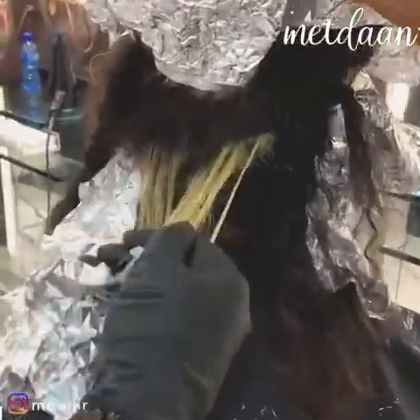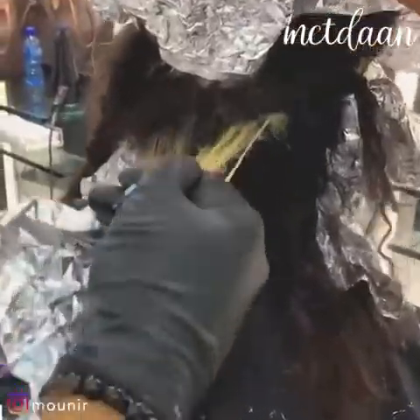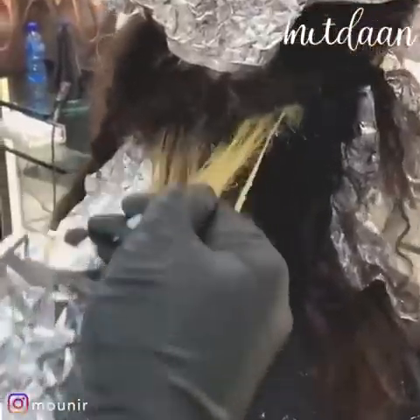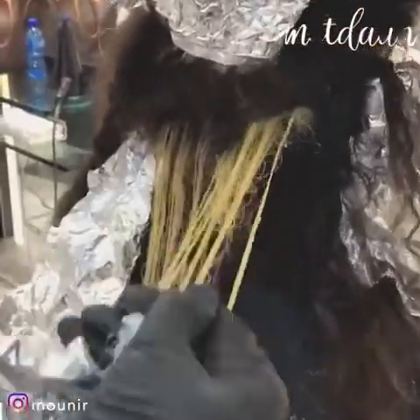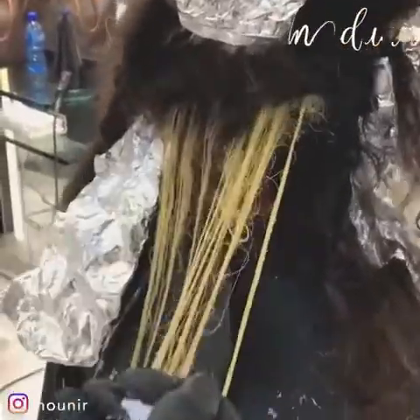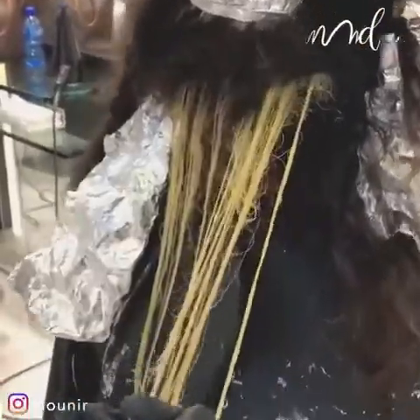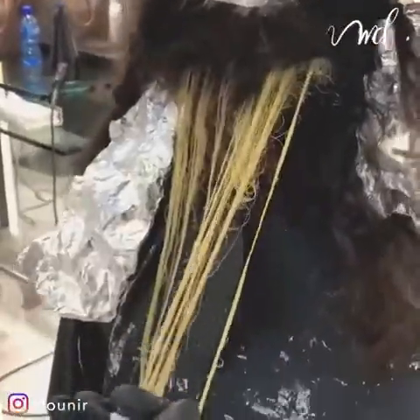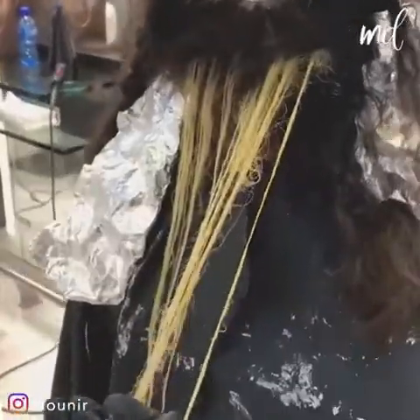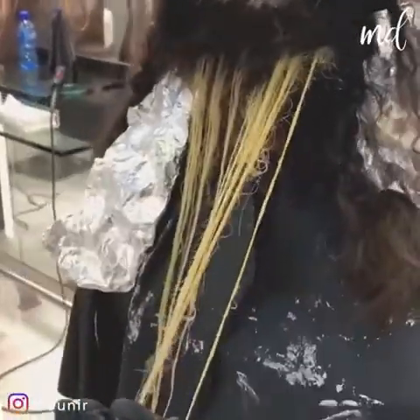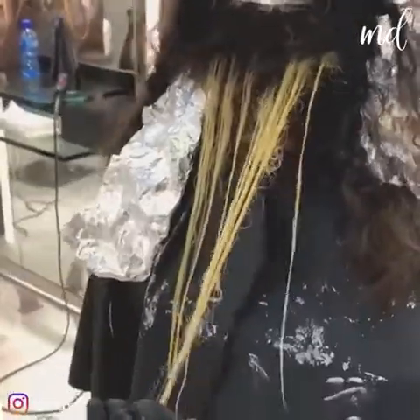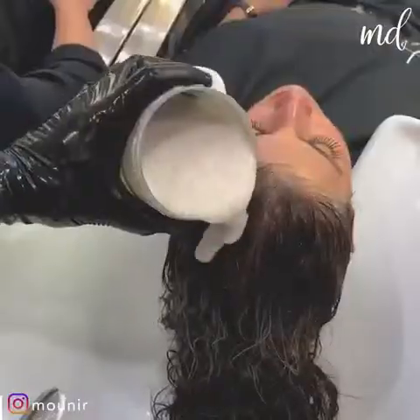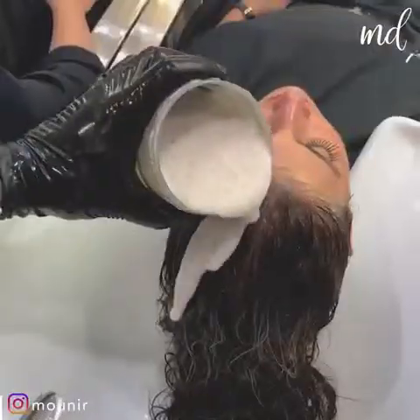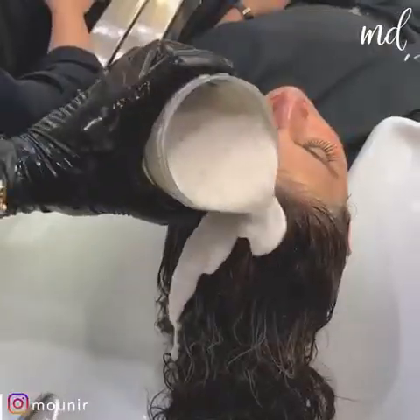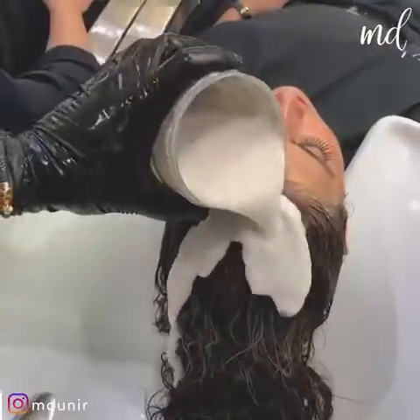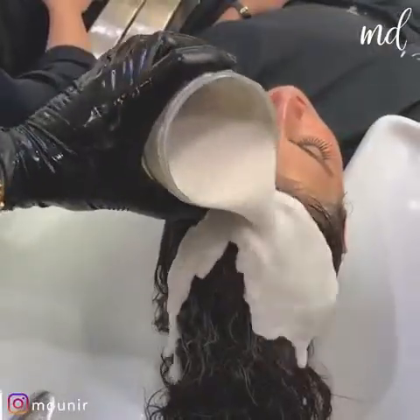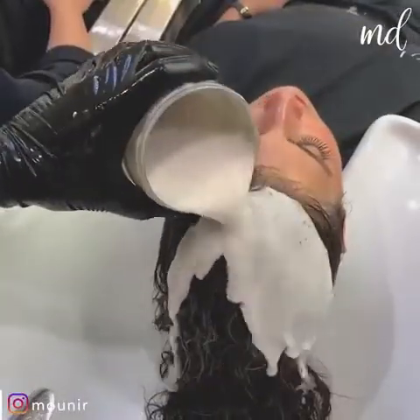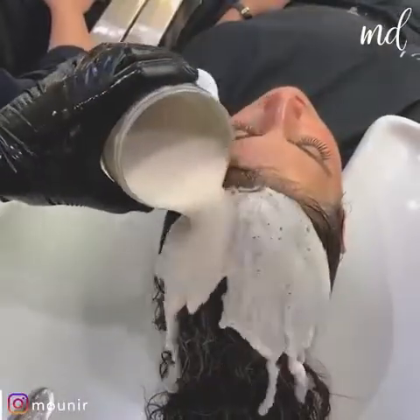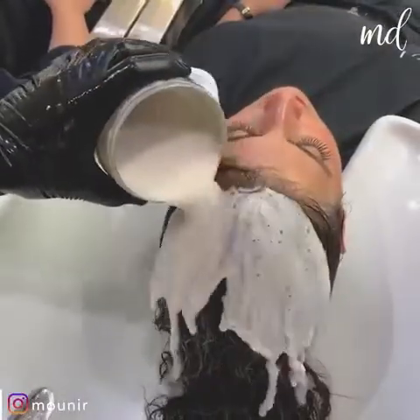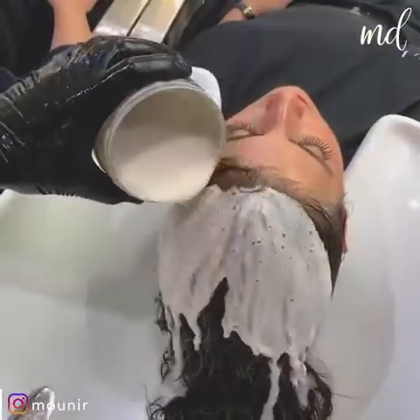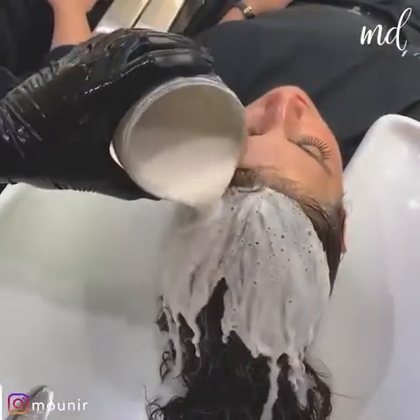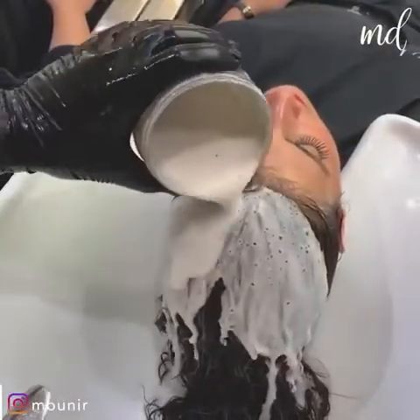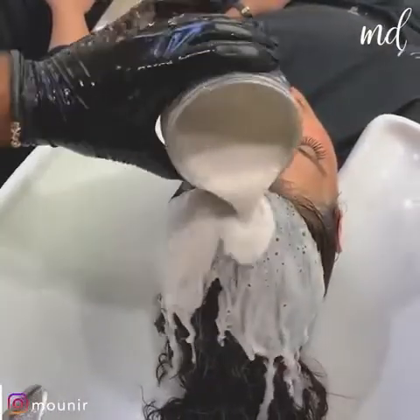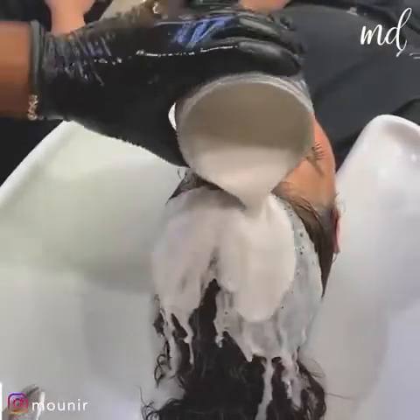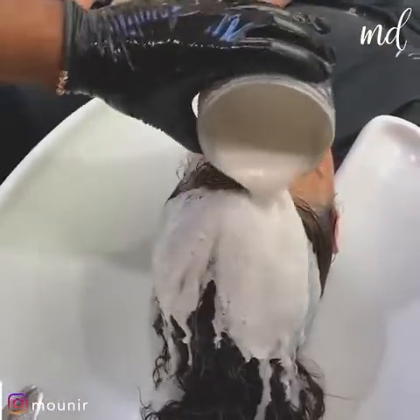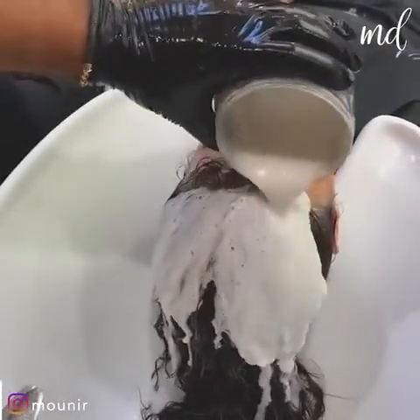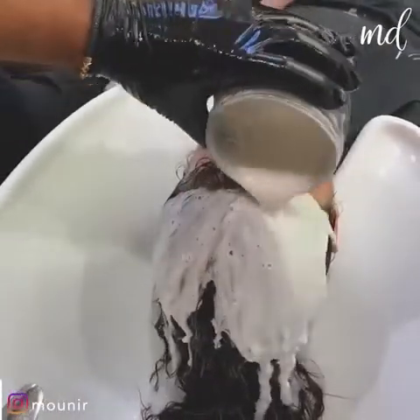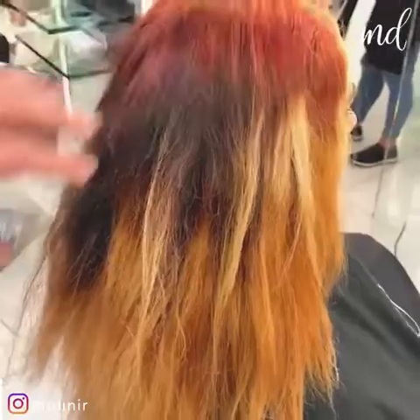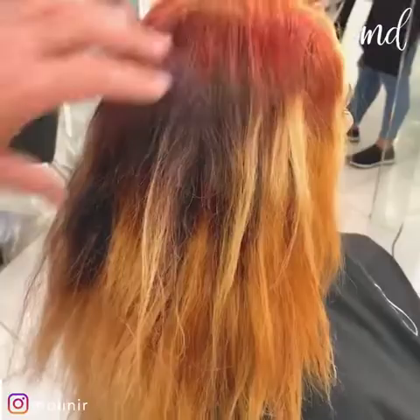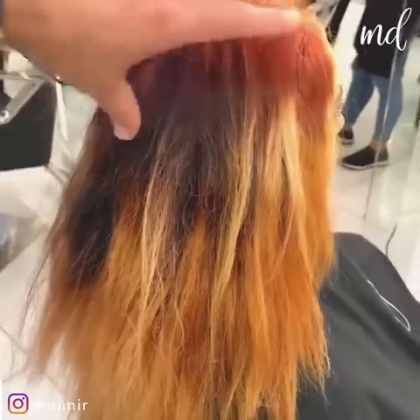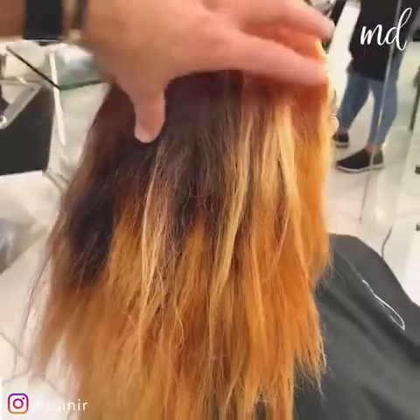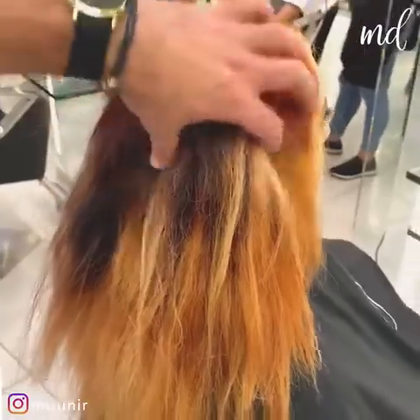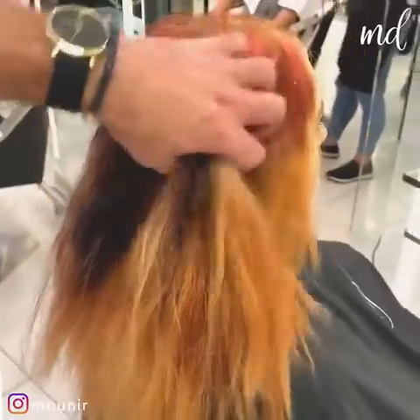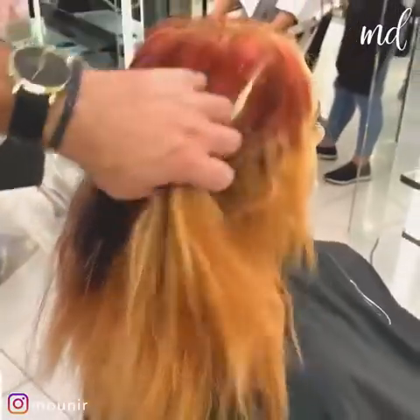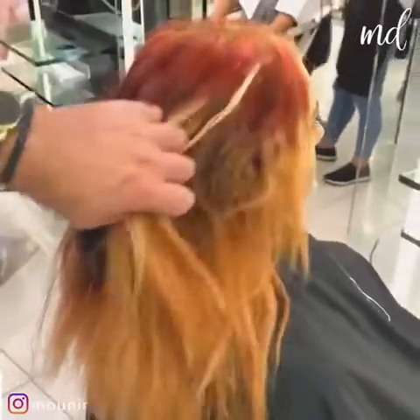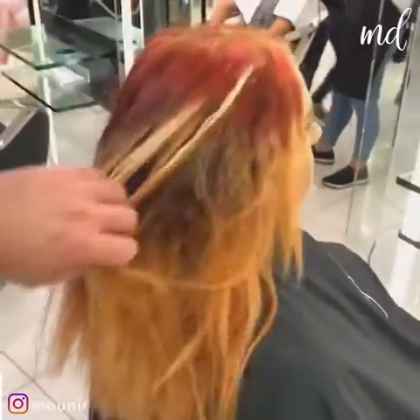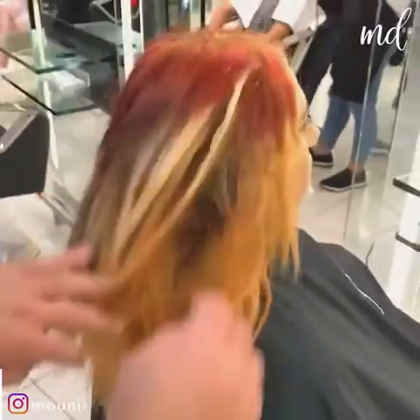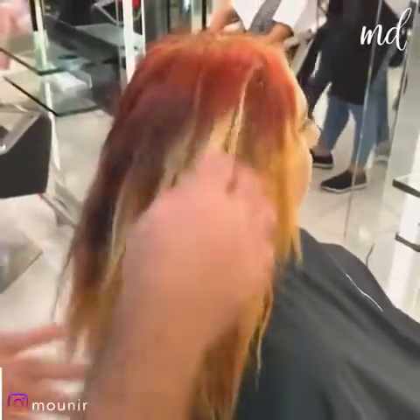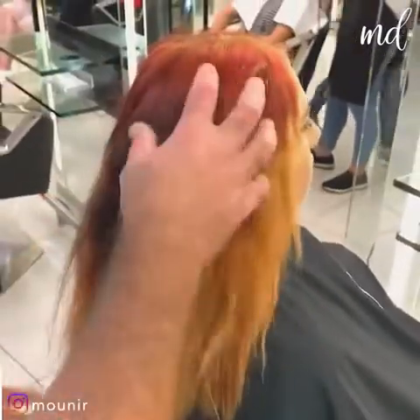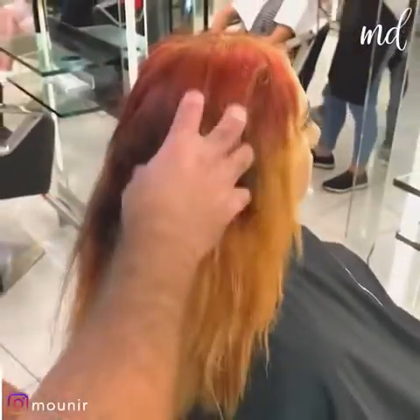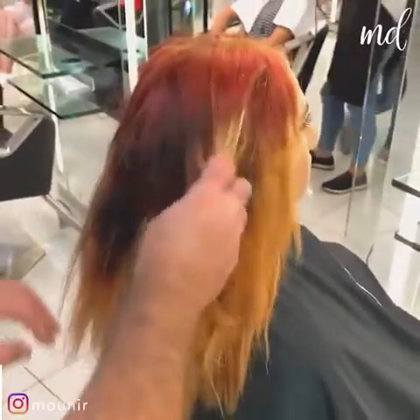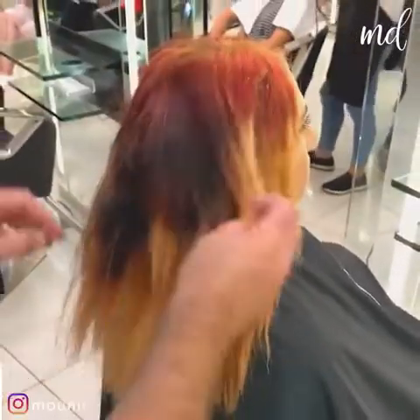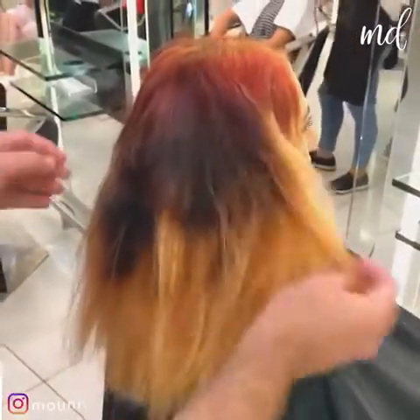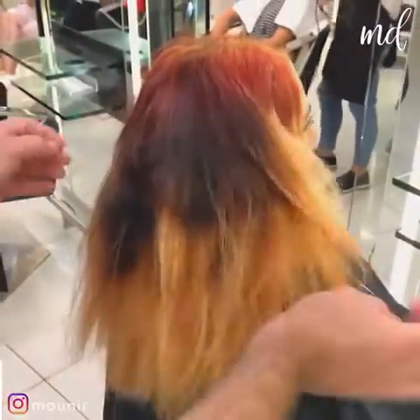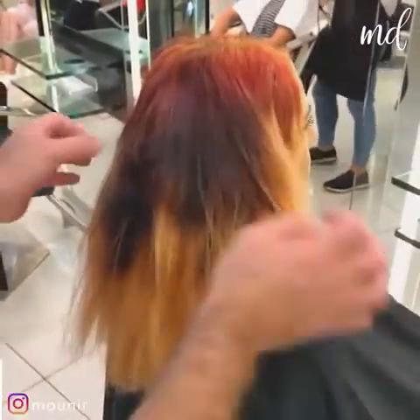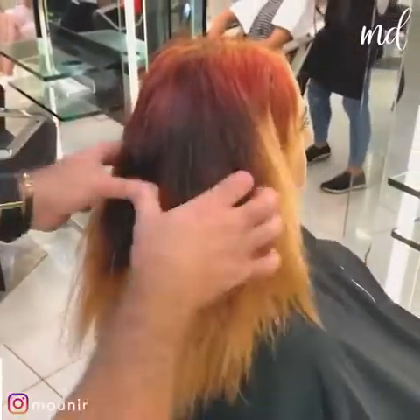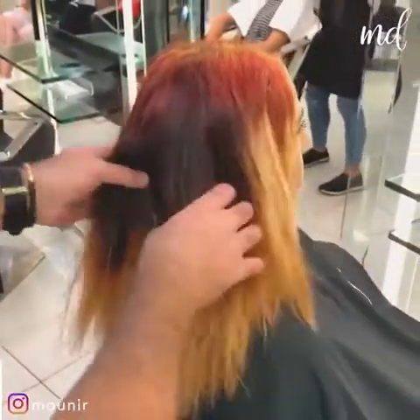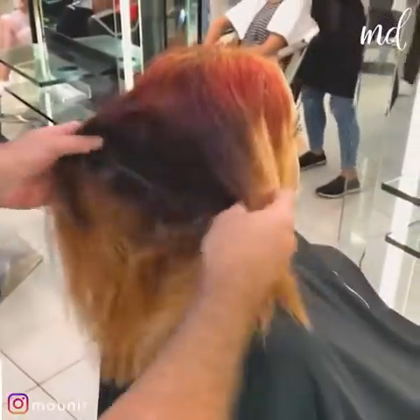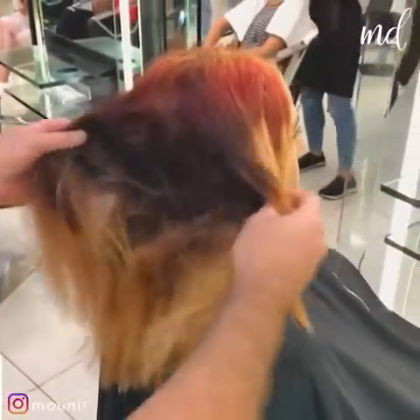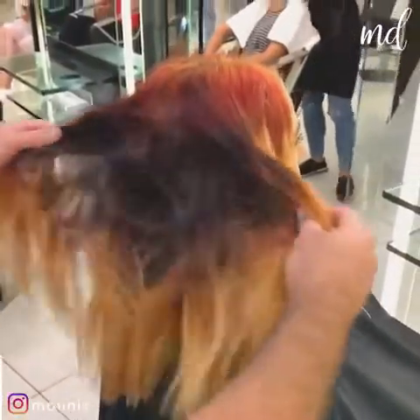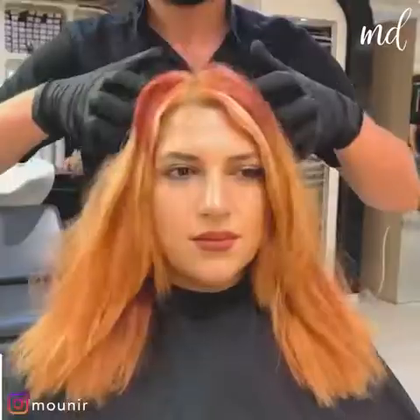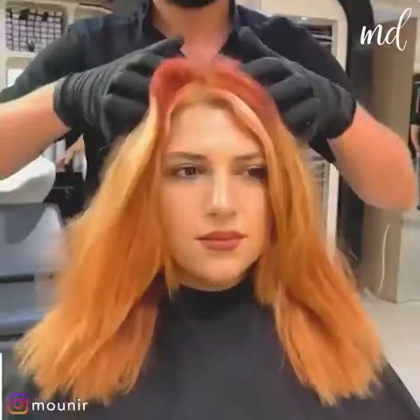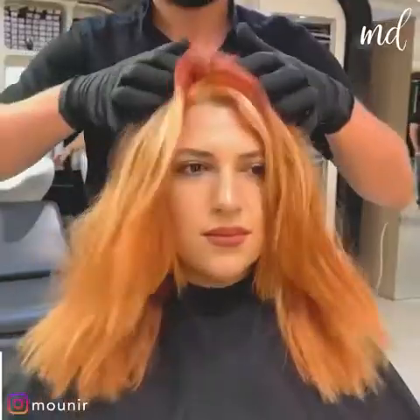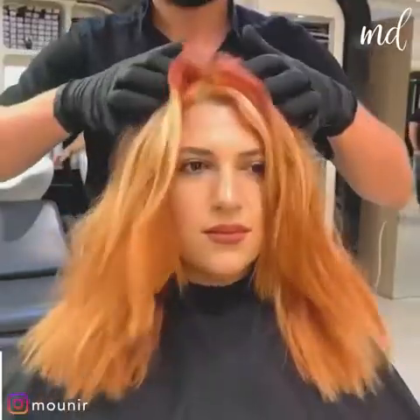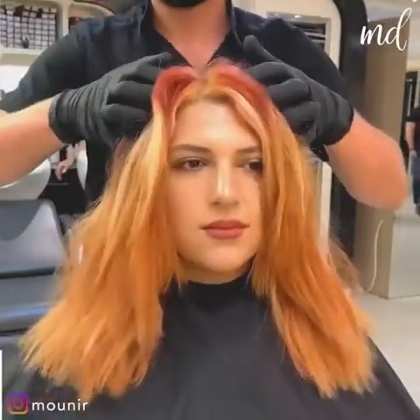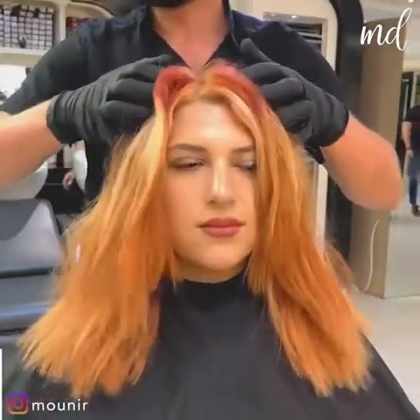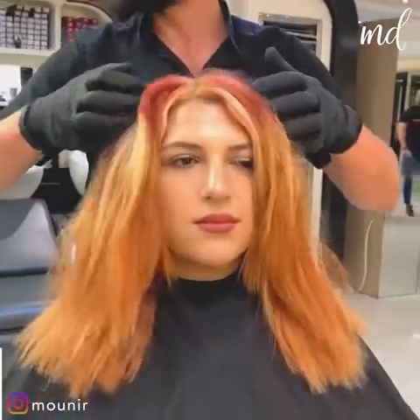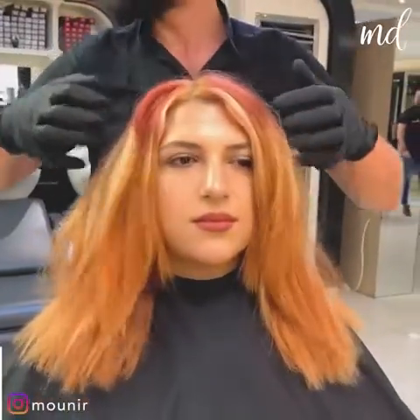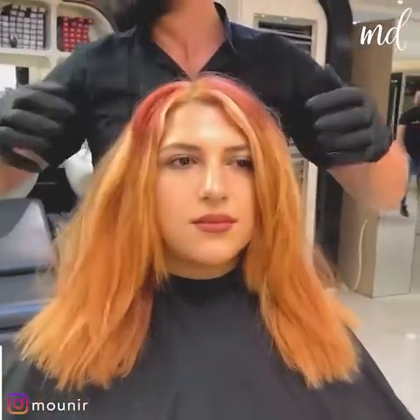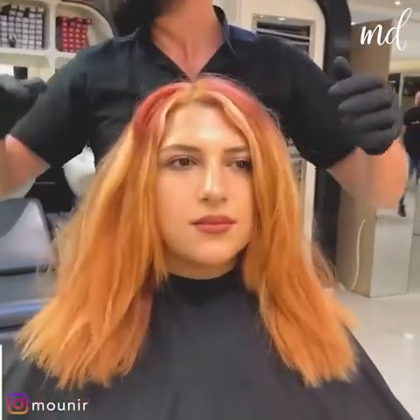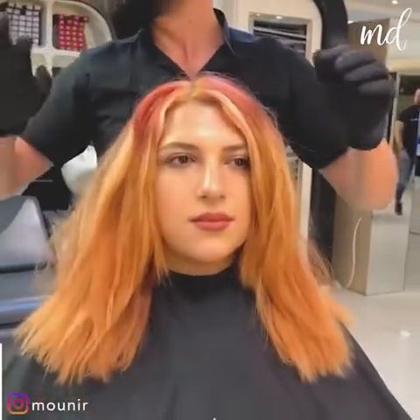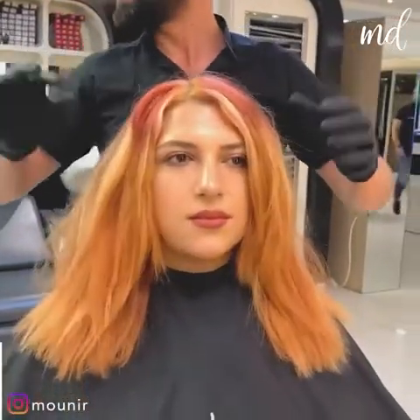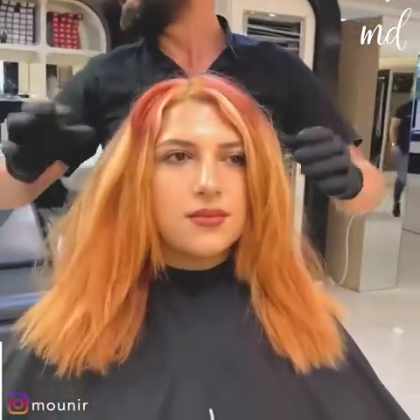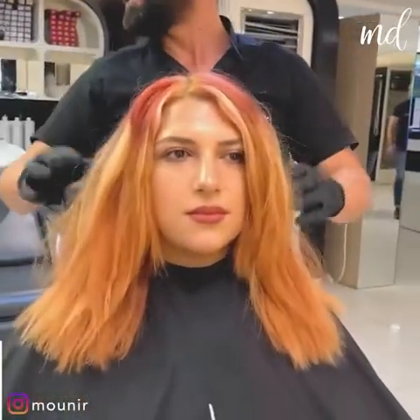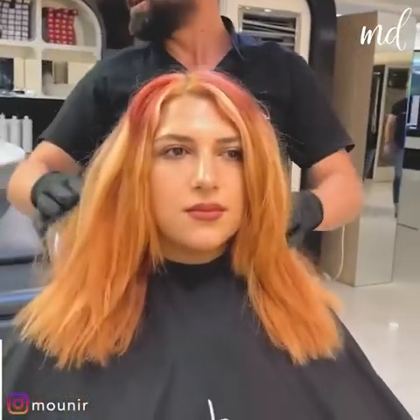If you're up for a change, the upcoming hair transformations will definitely blow your mind. Have a look!